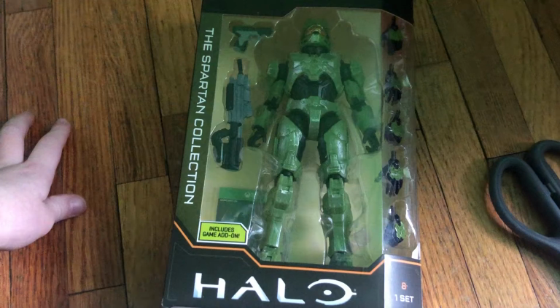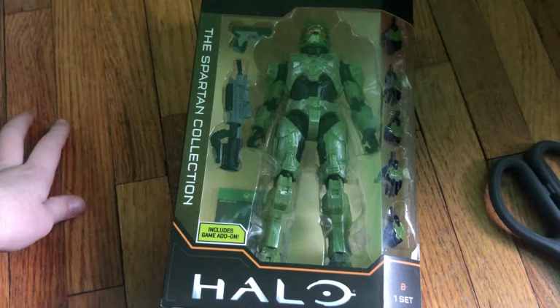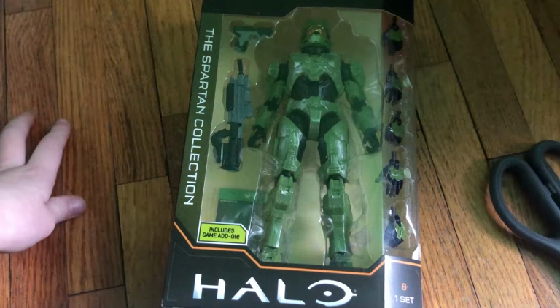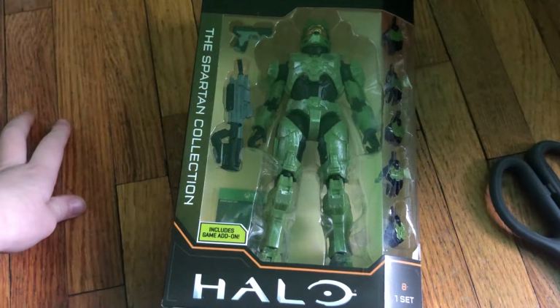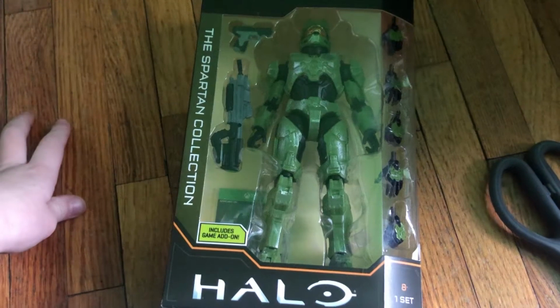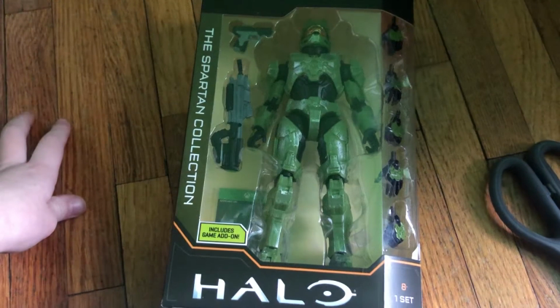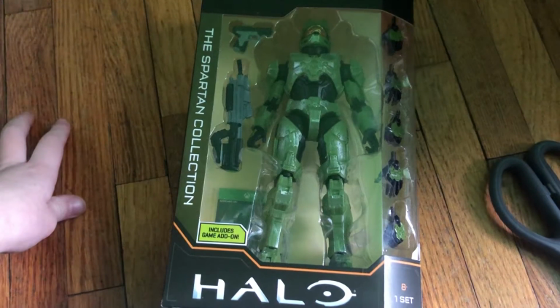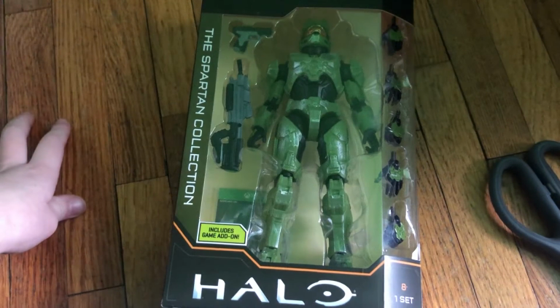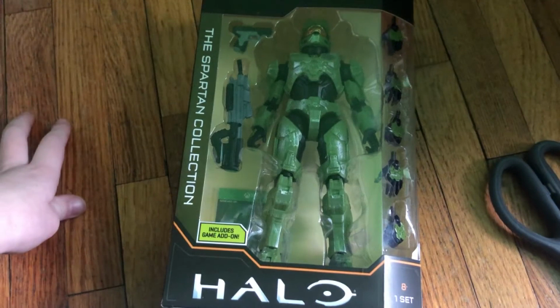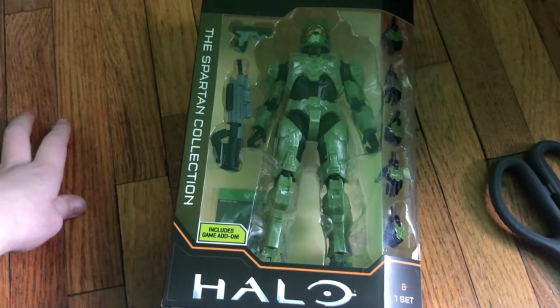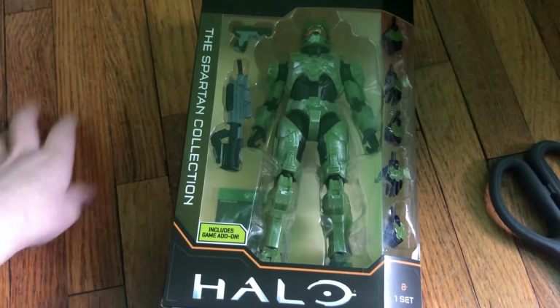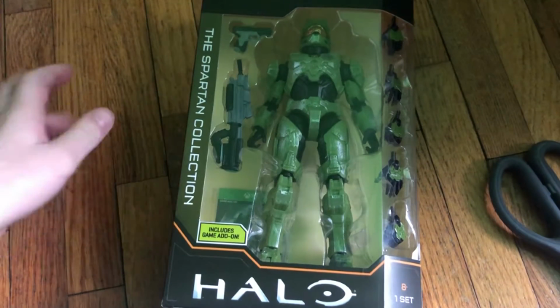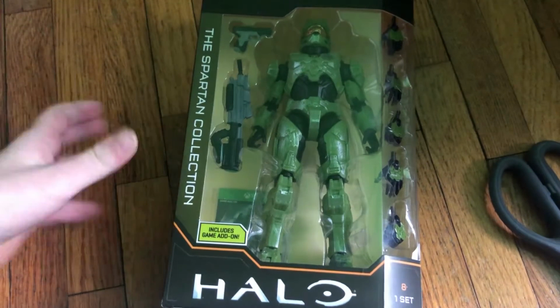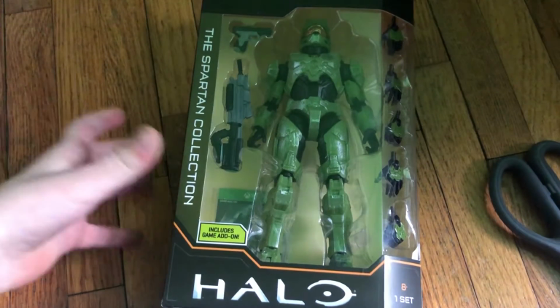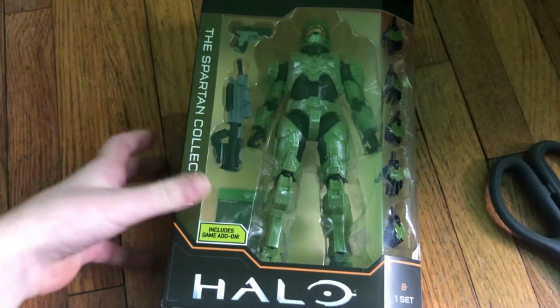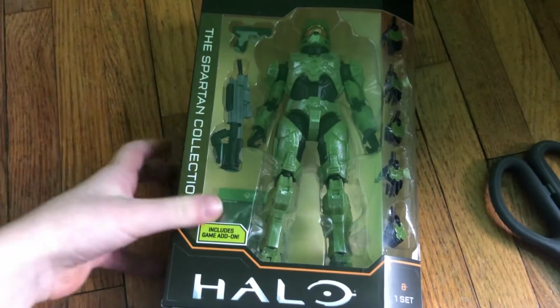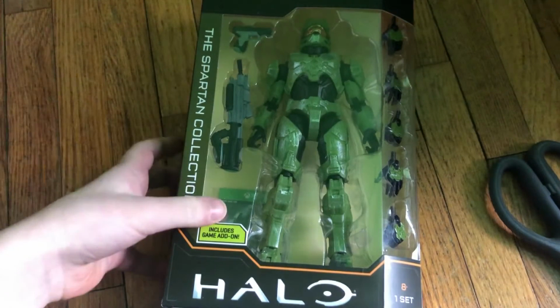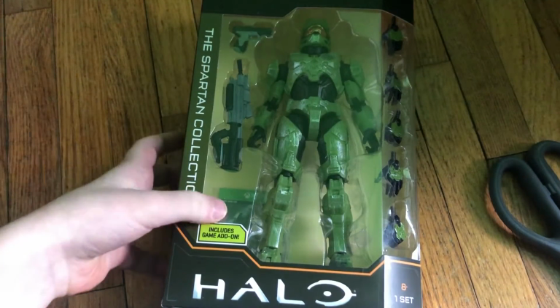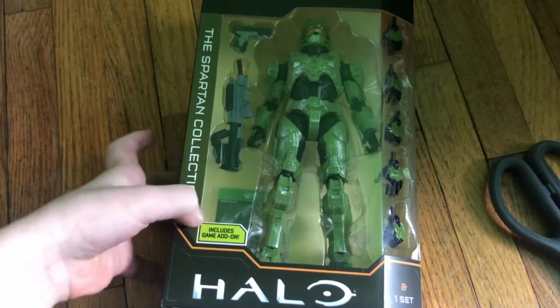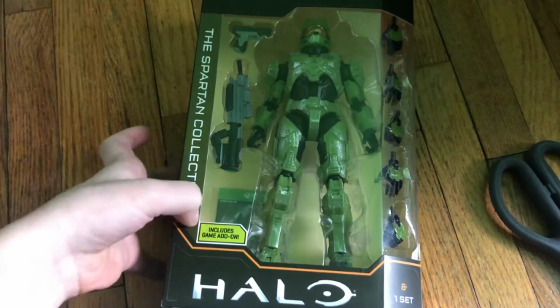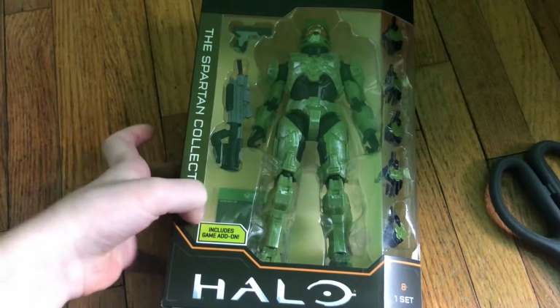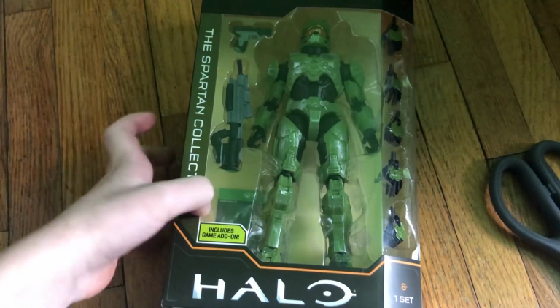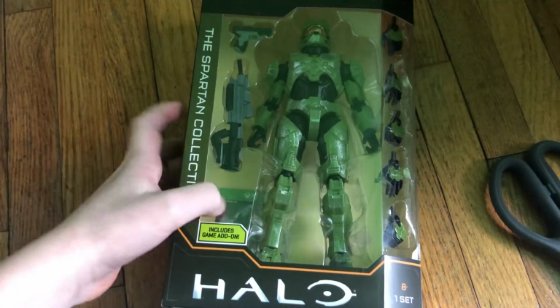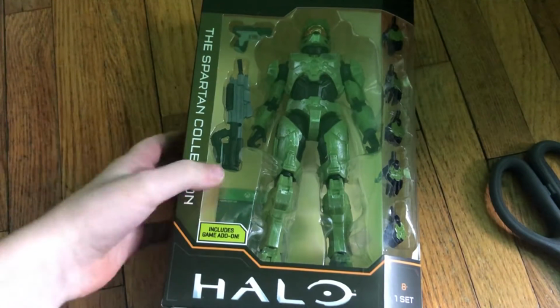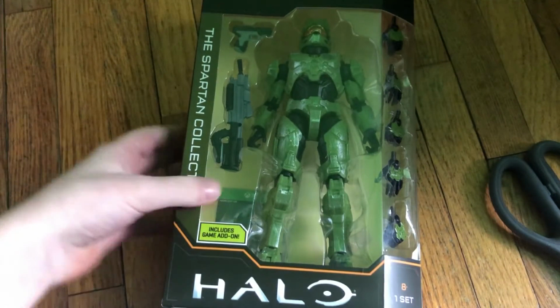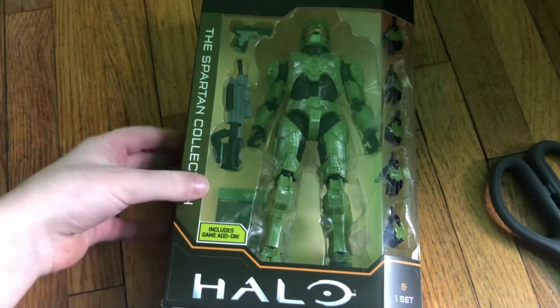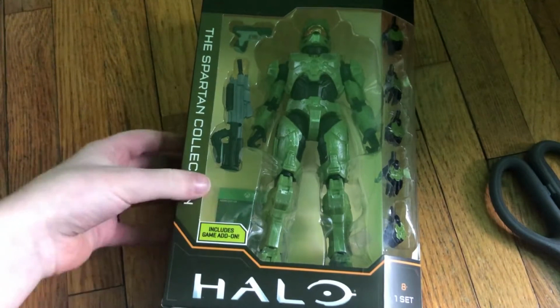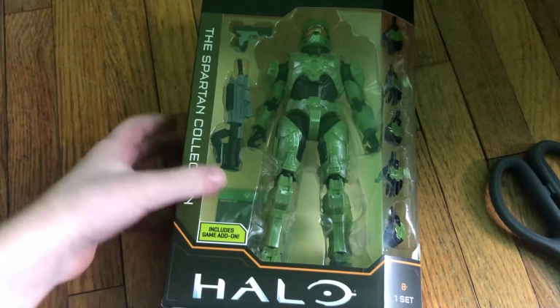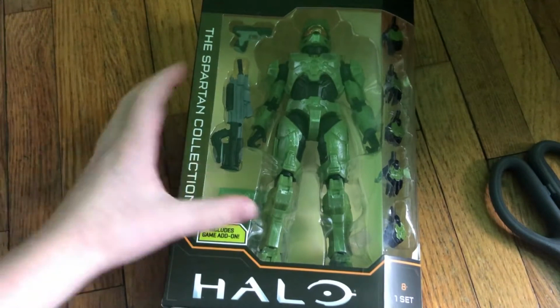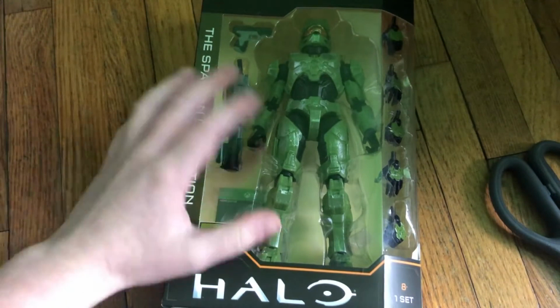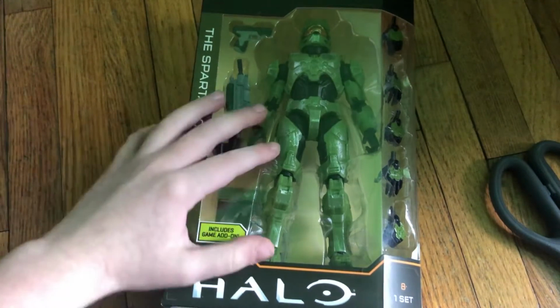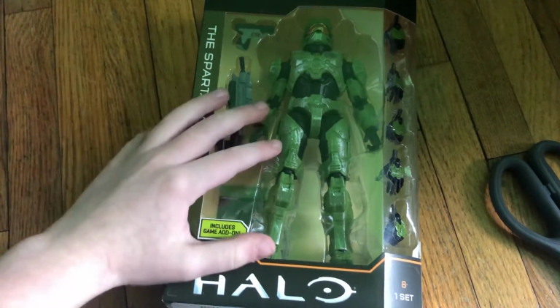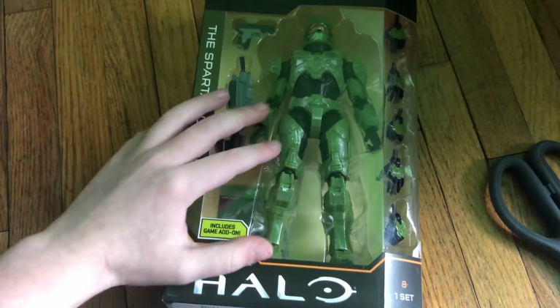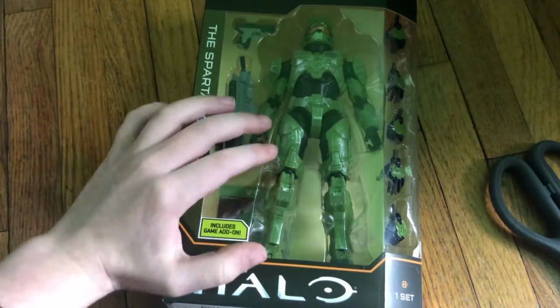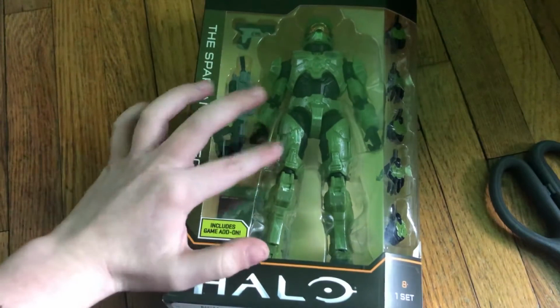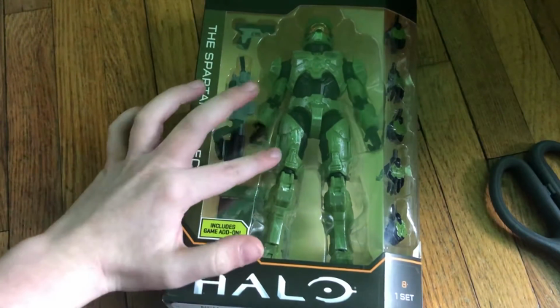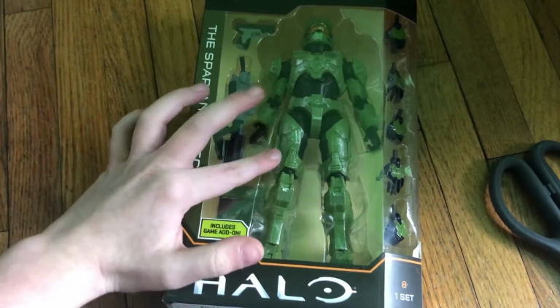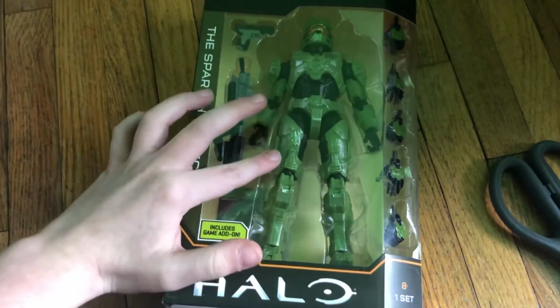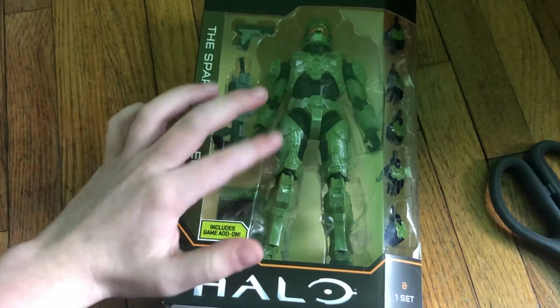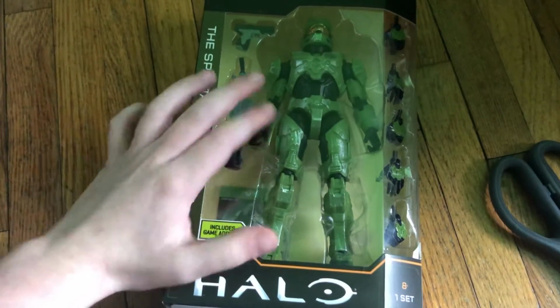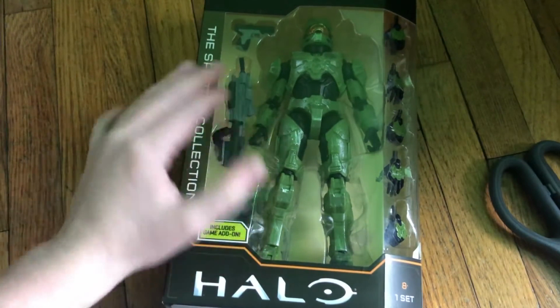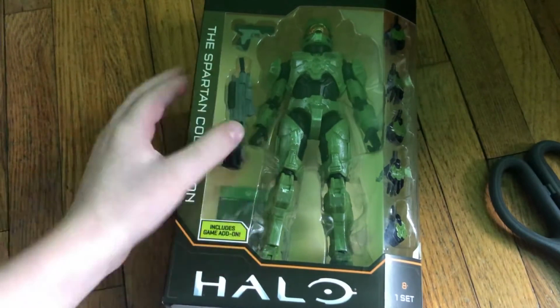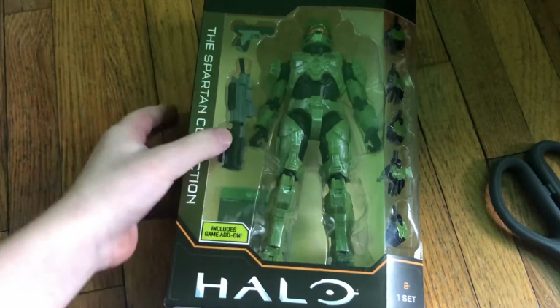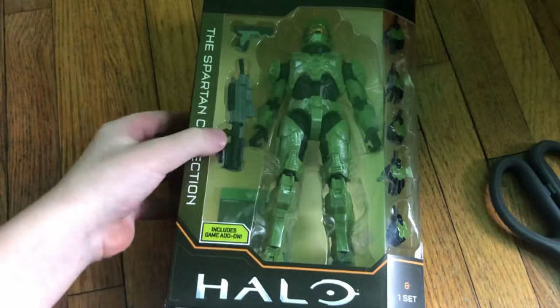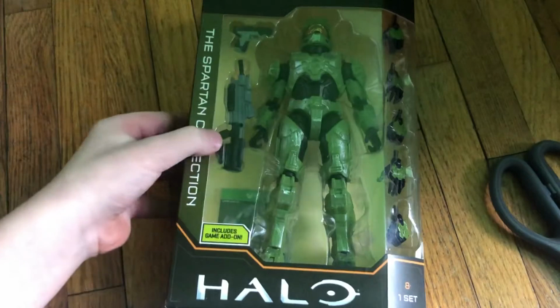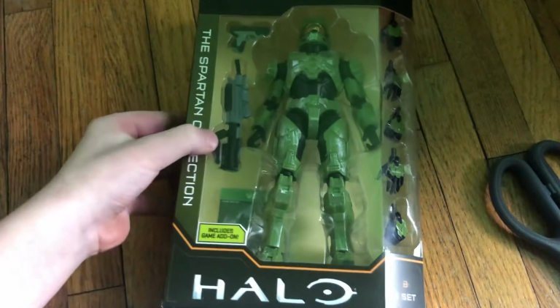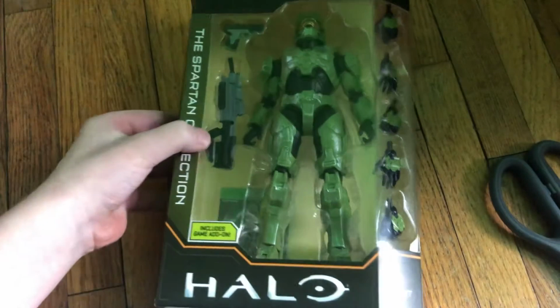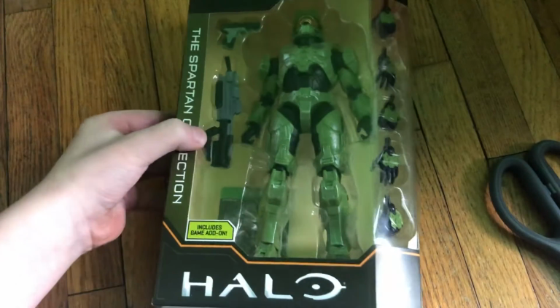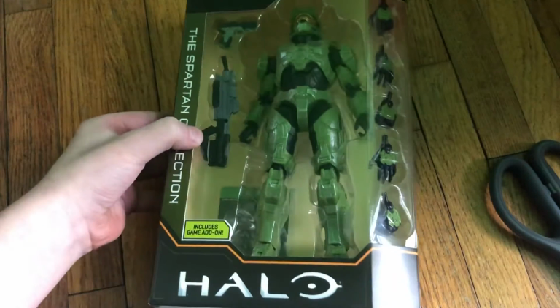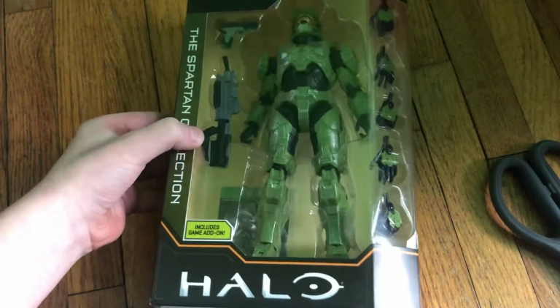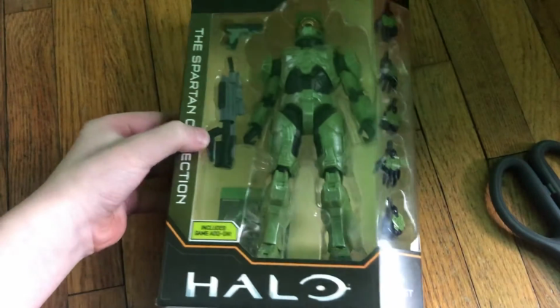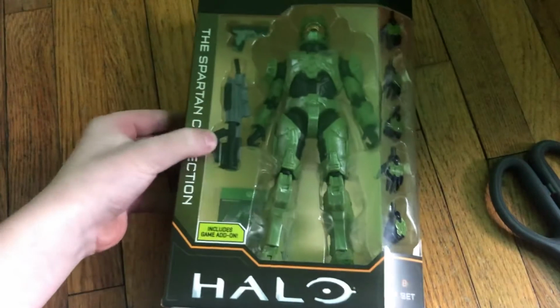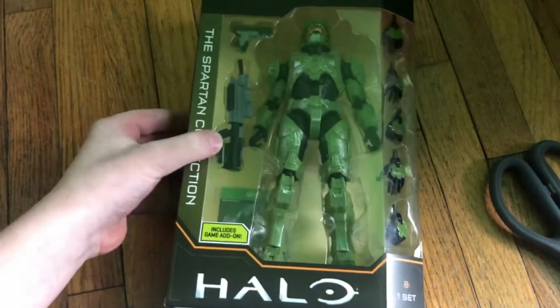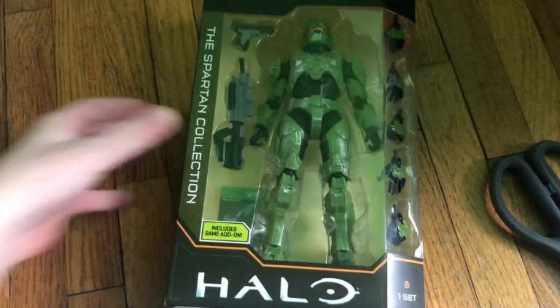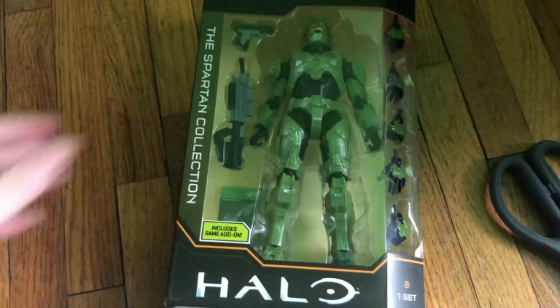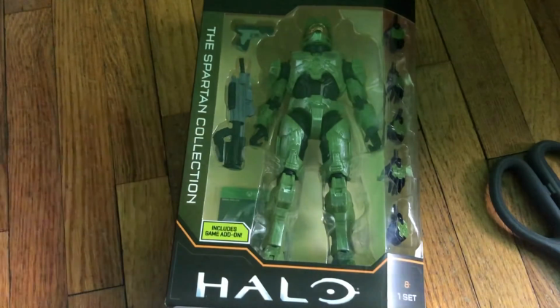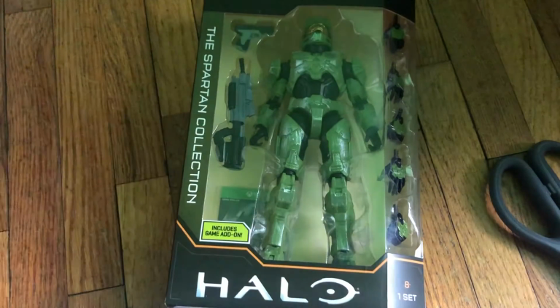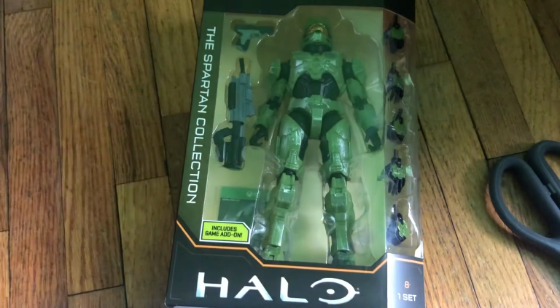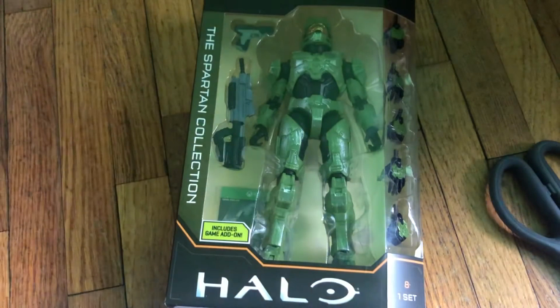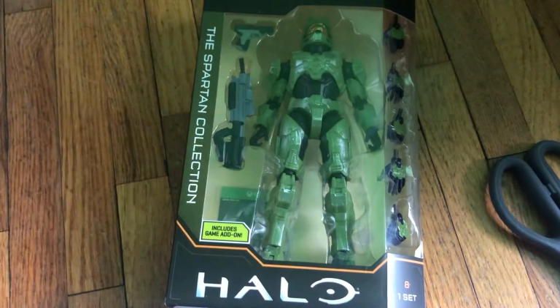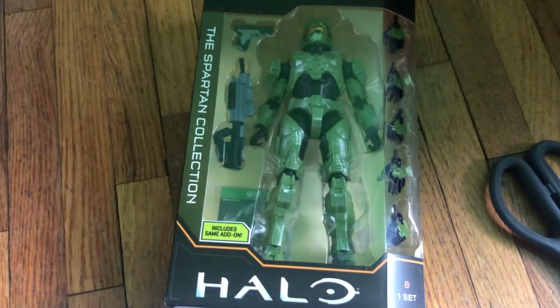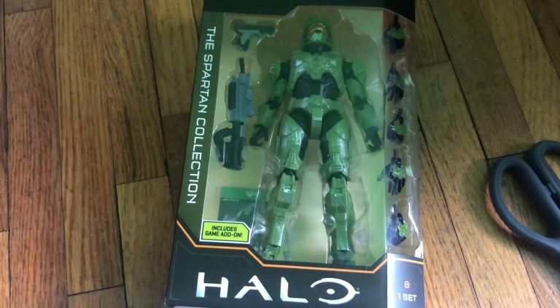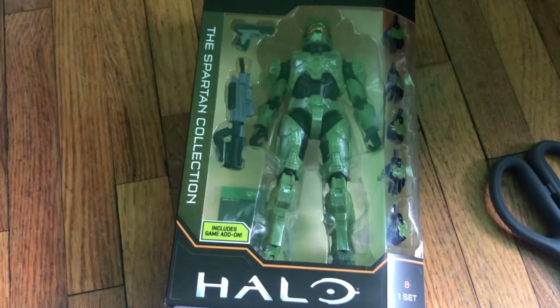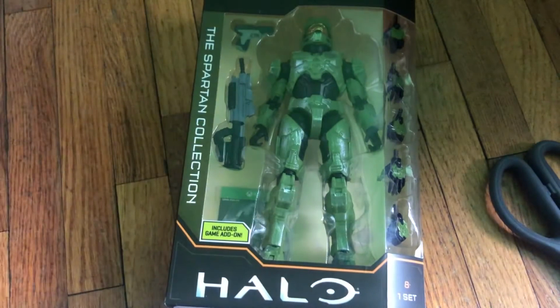Hello guys, we're back with another video and today I'm going to be reviewing the Halo Master Chief action figure.